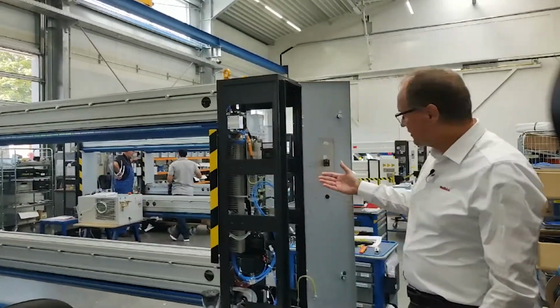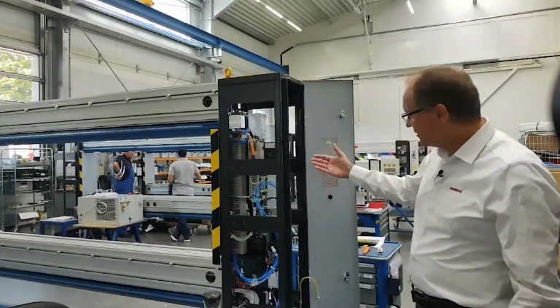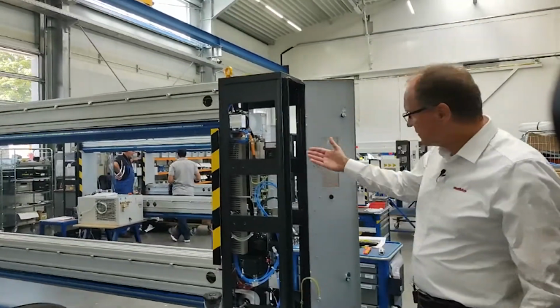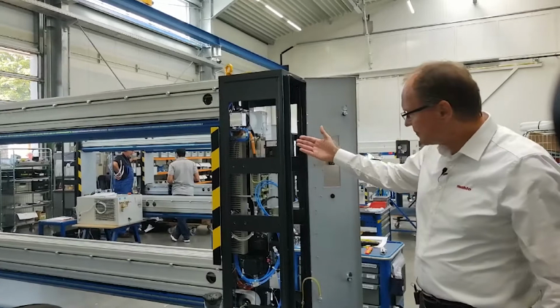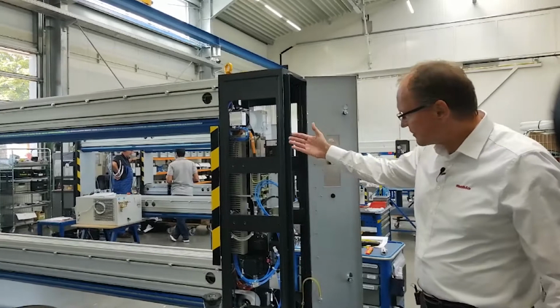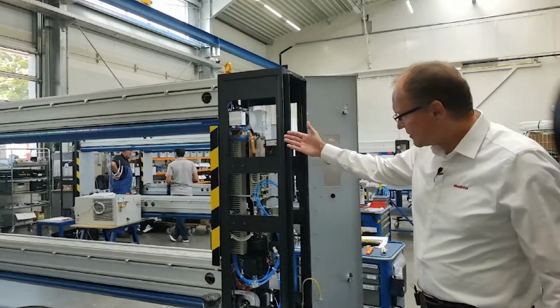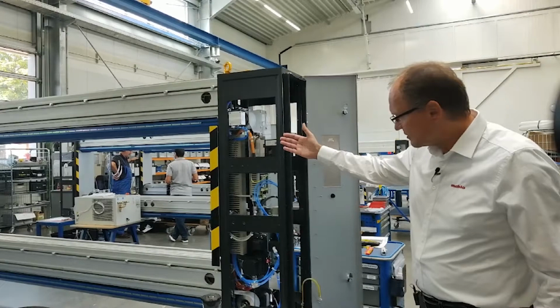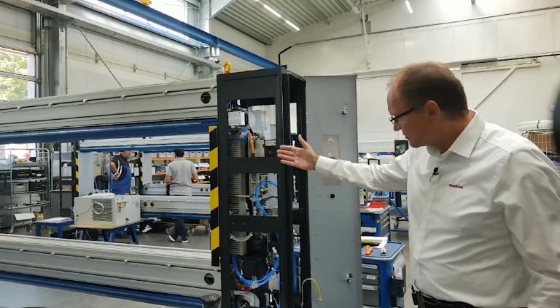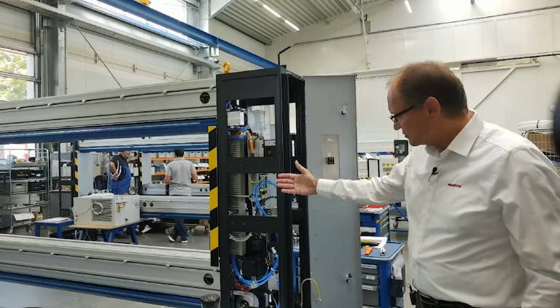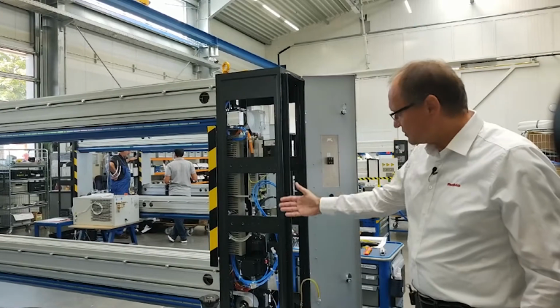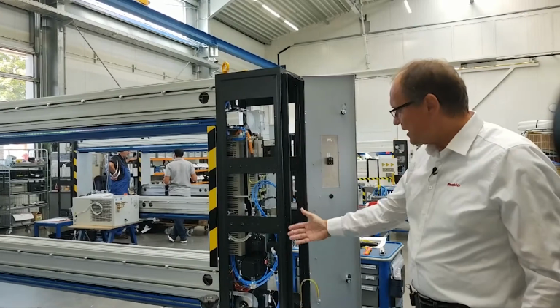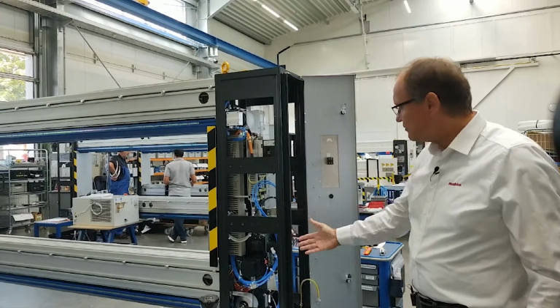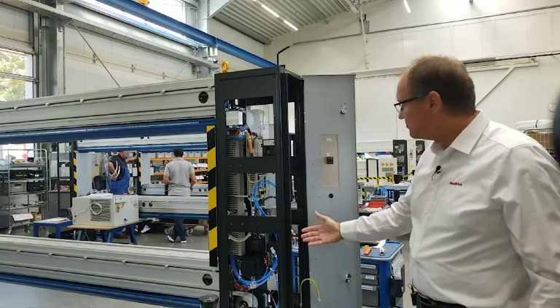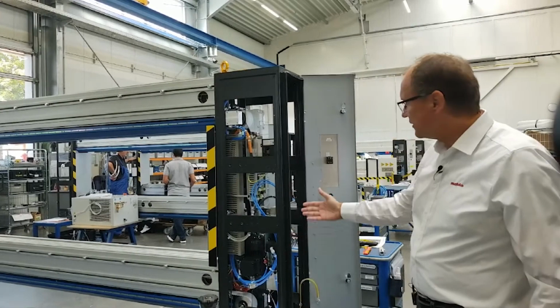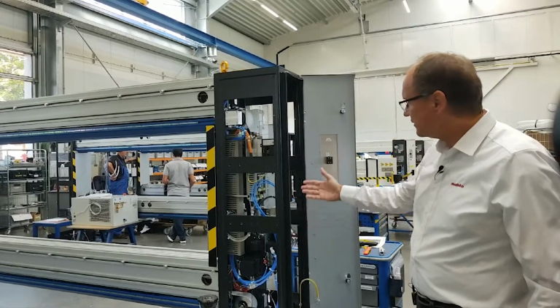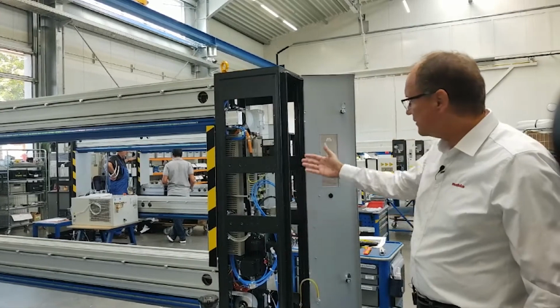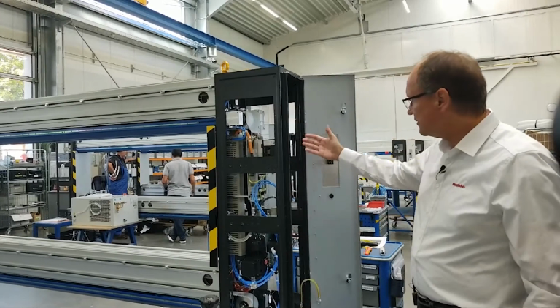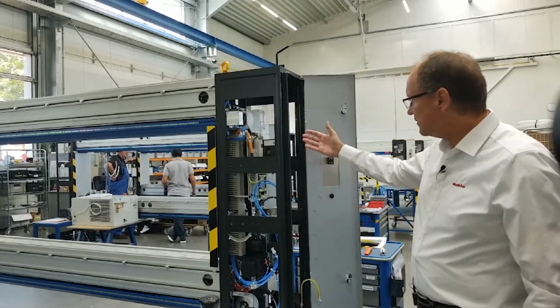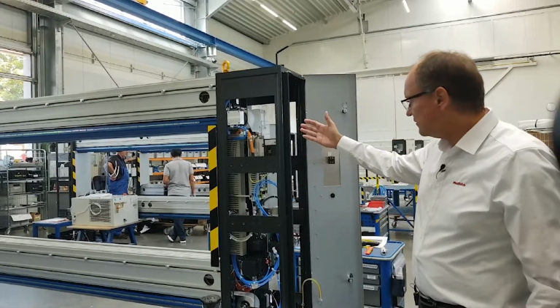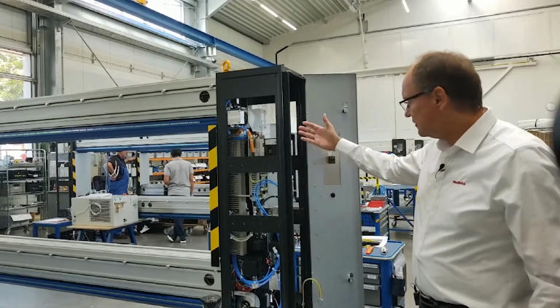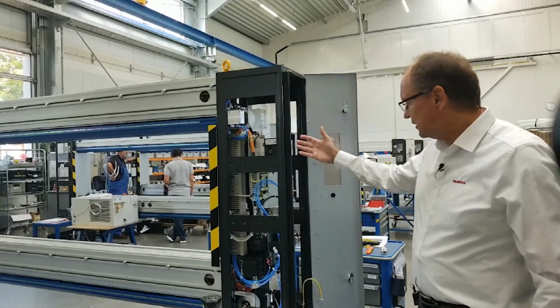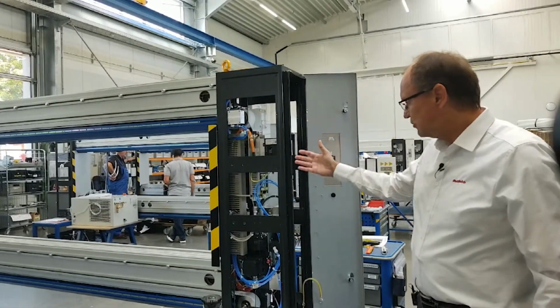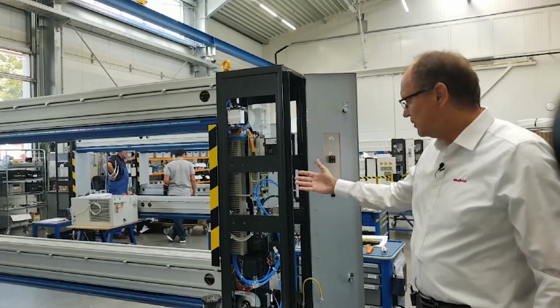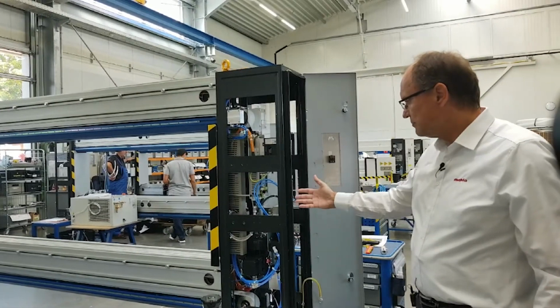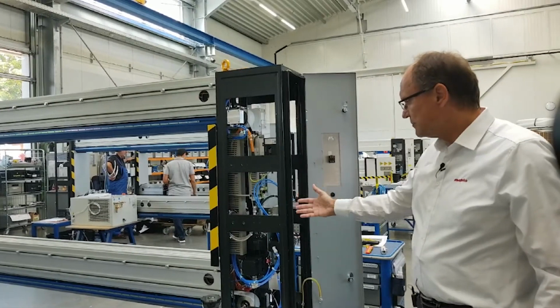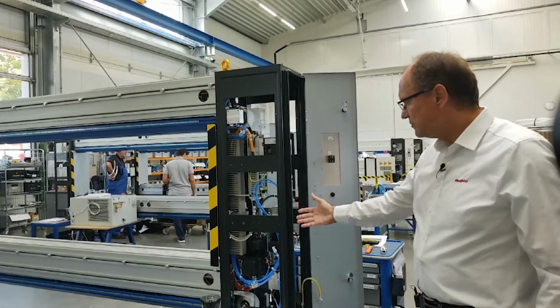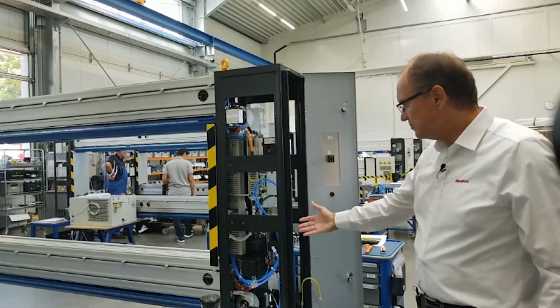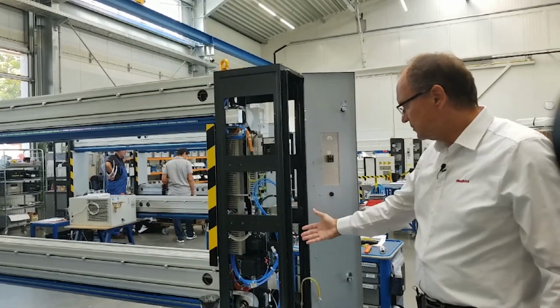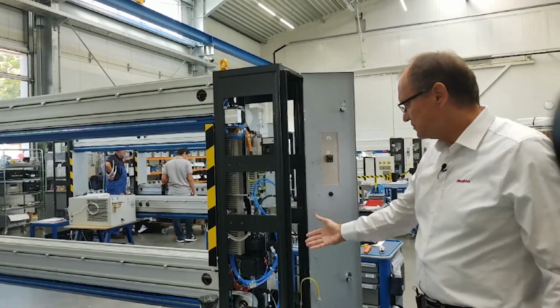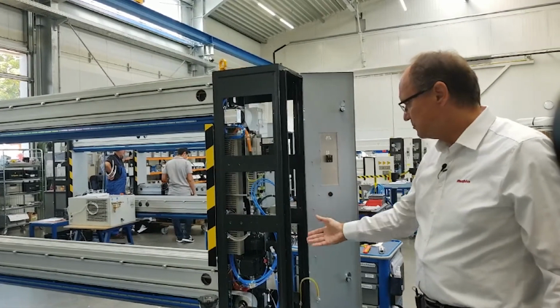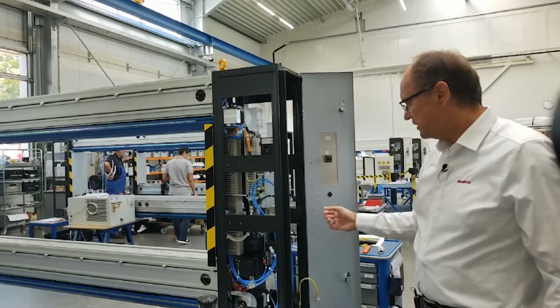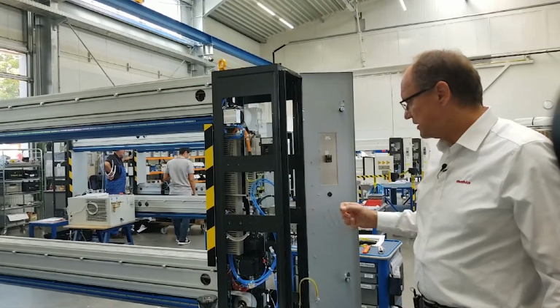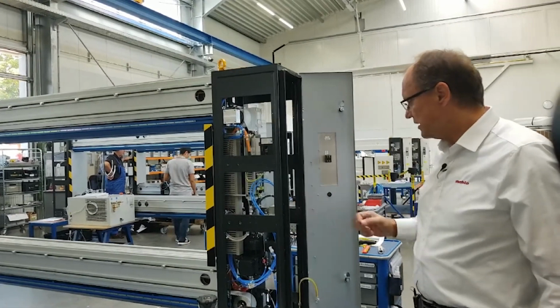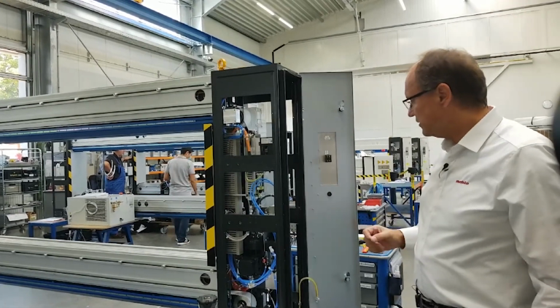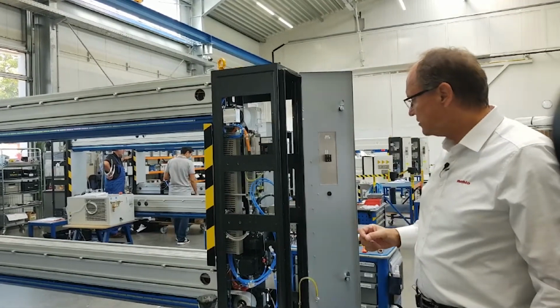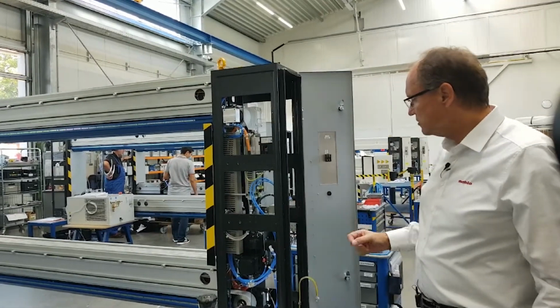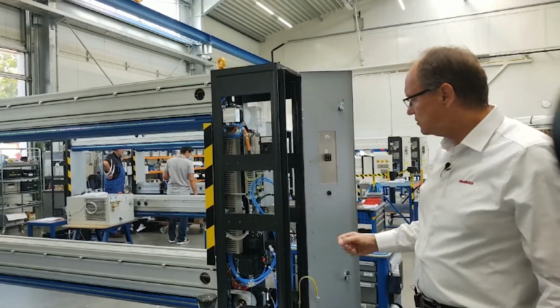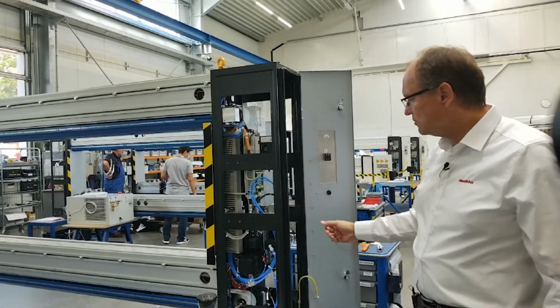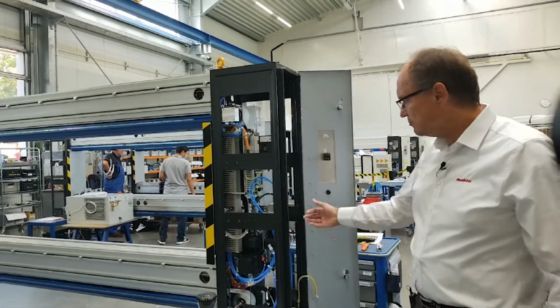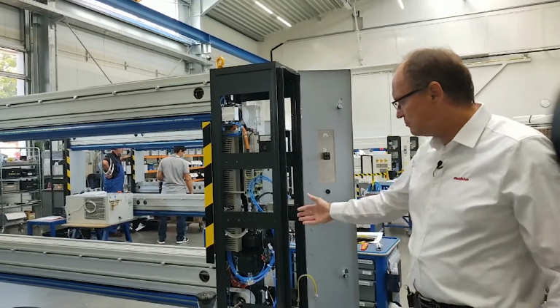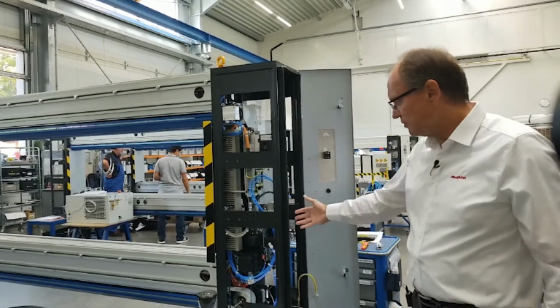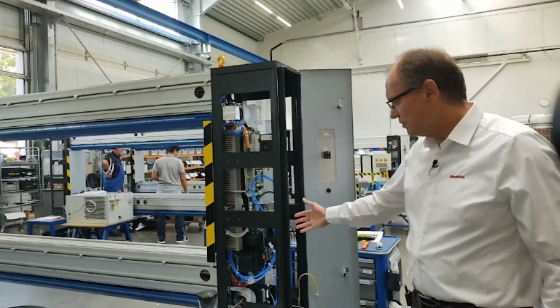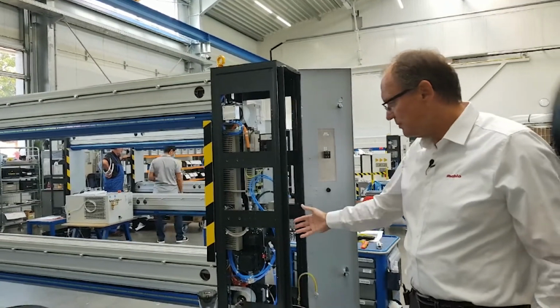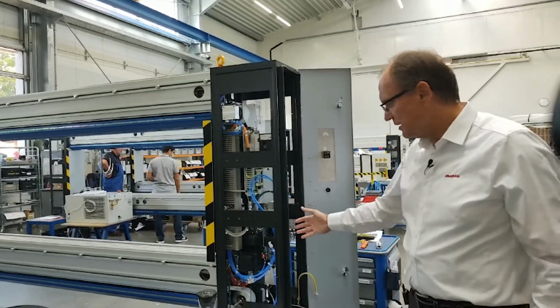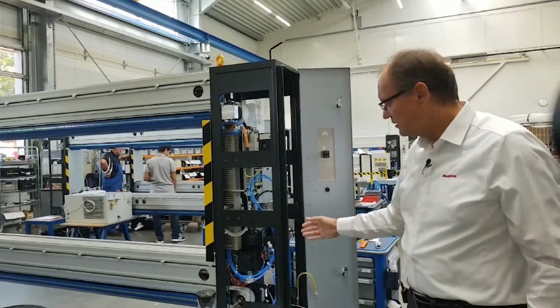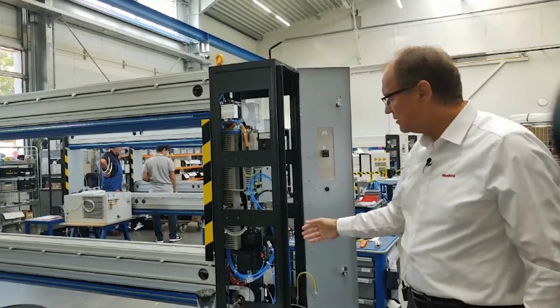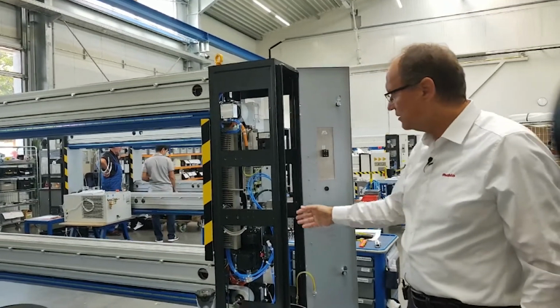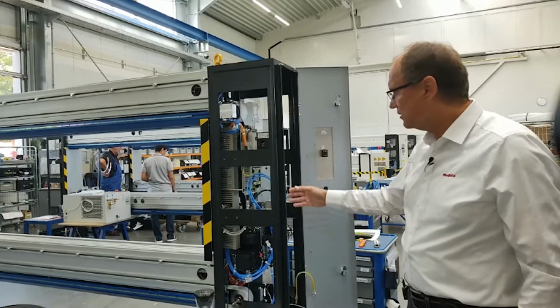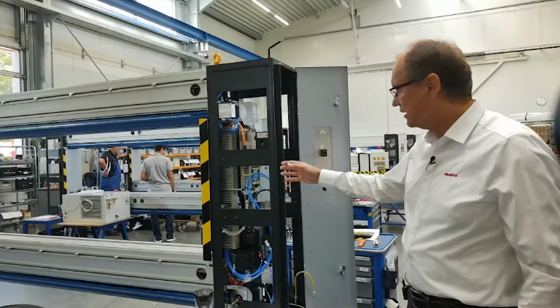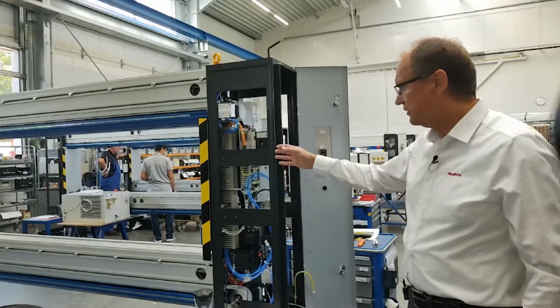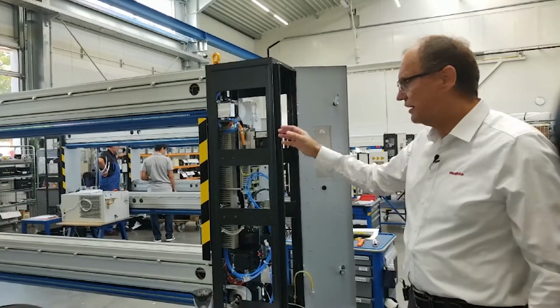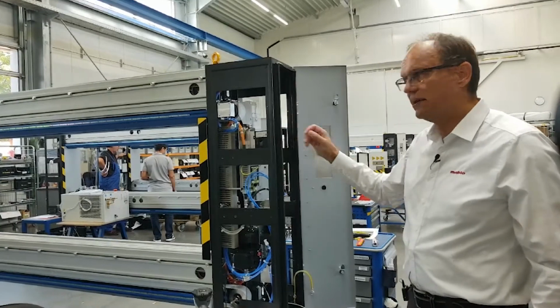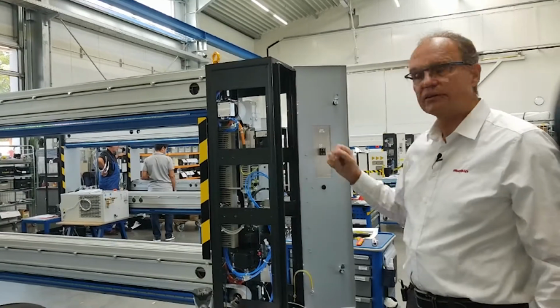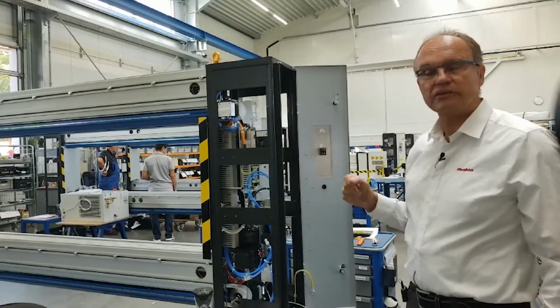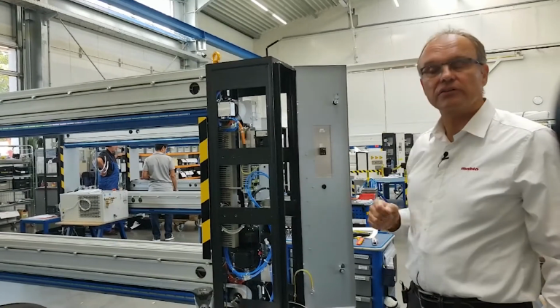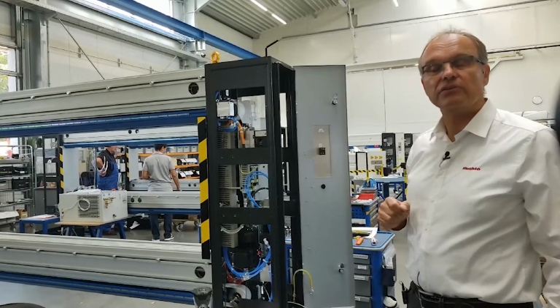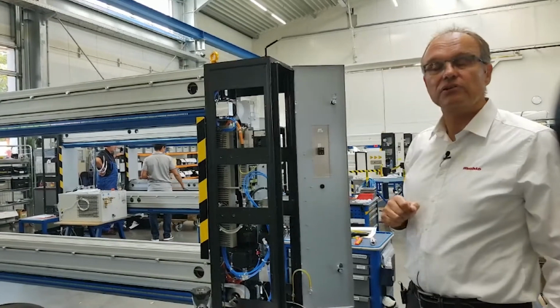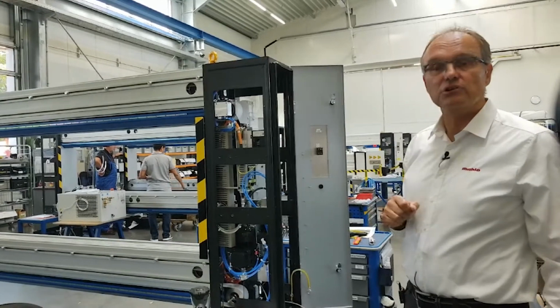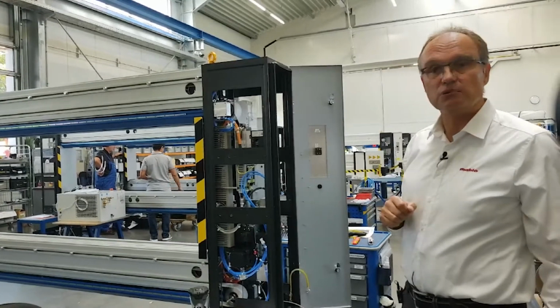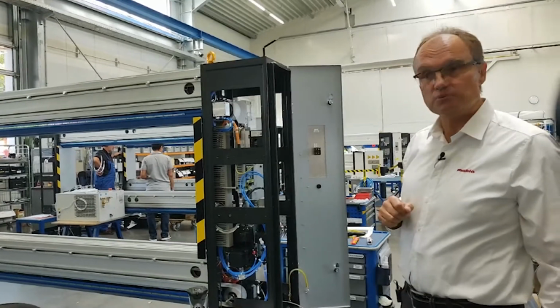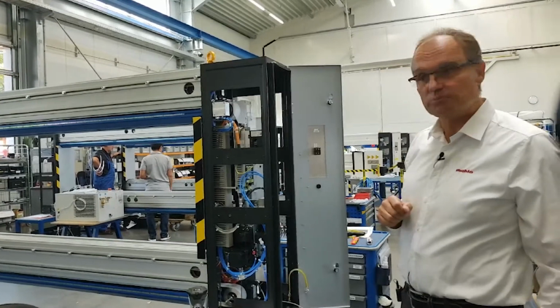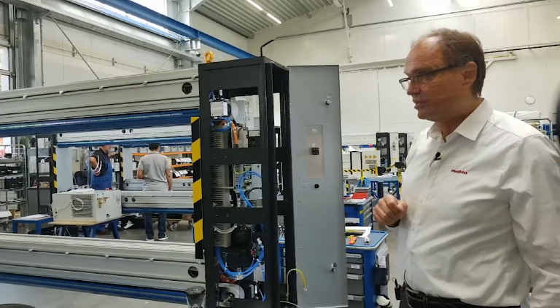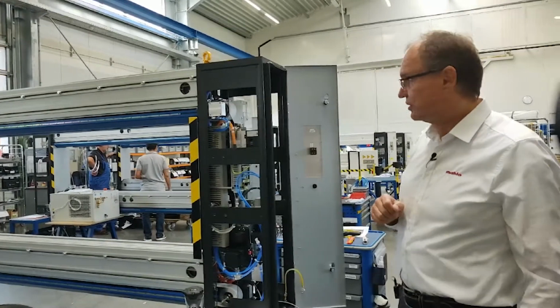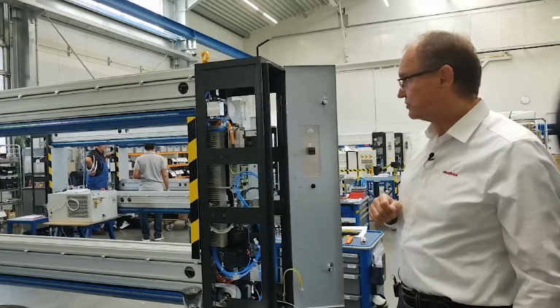the side panel equipped with the mechanical, pneumatical, and electronical parts.